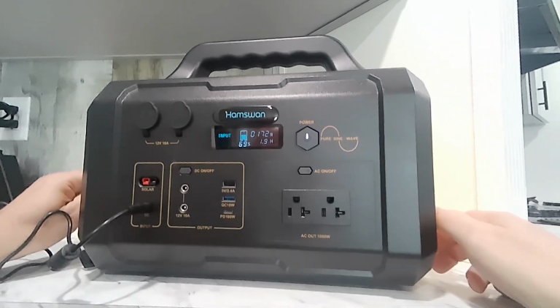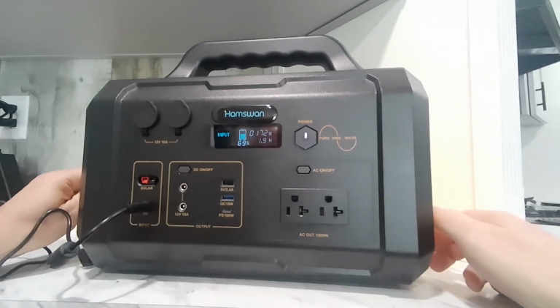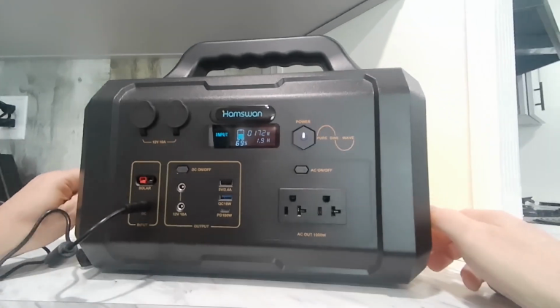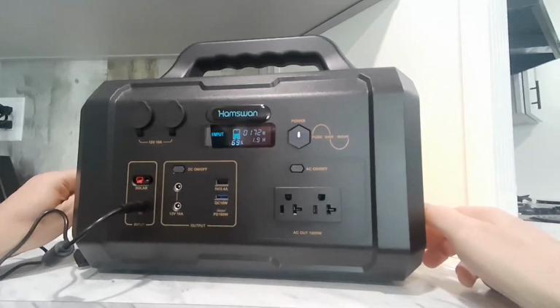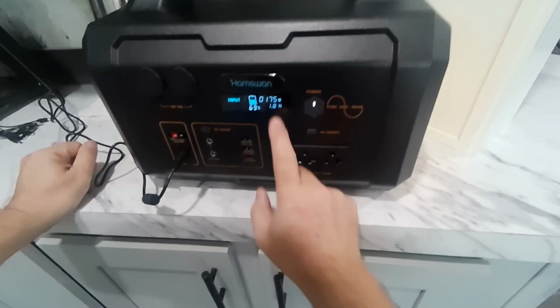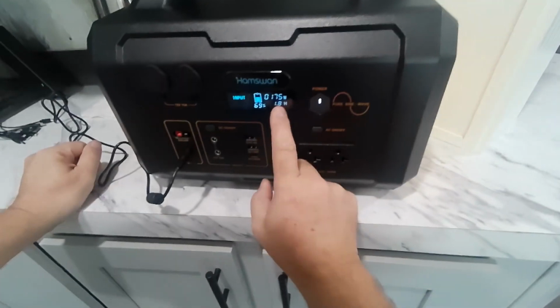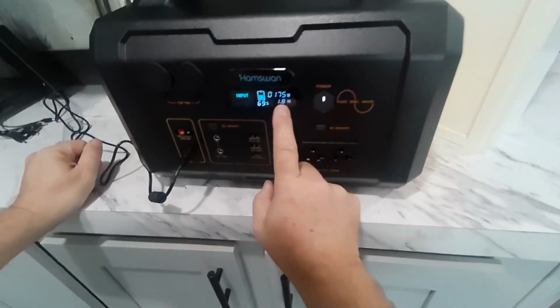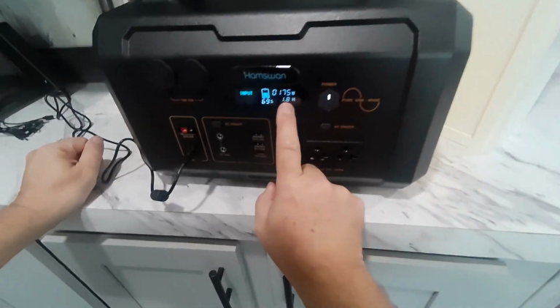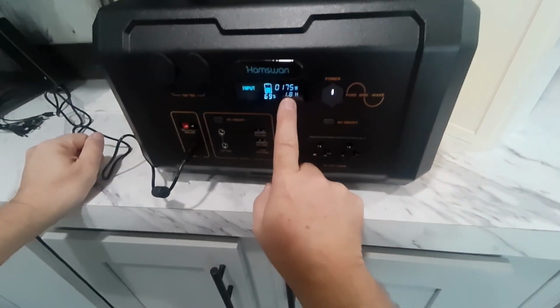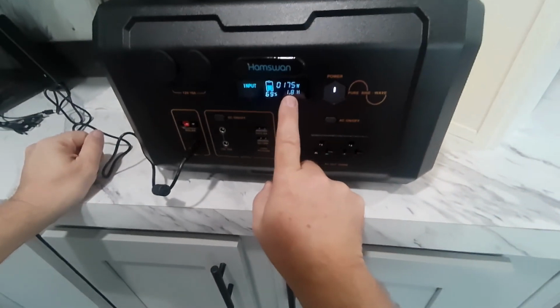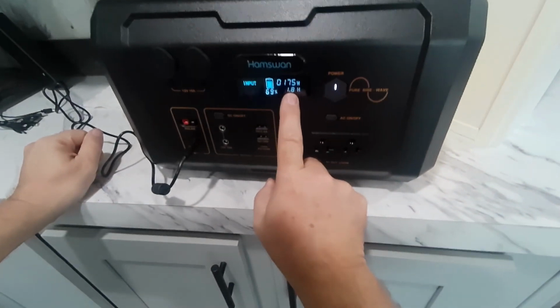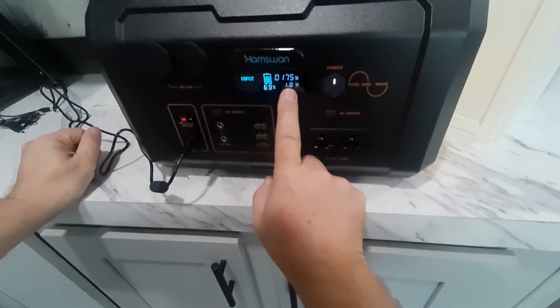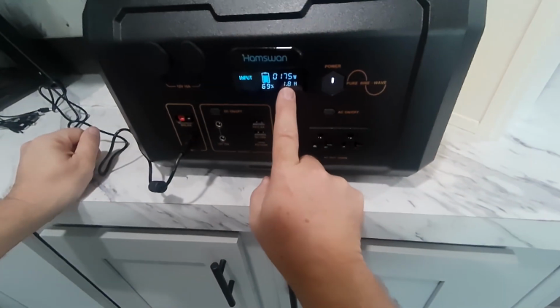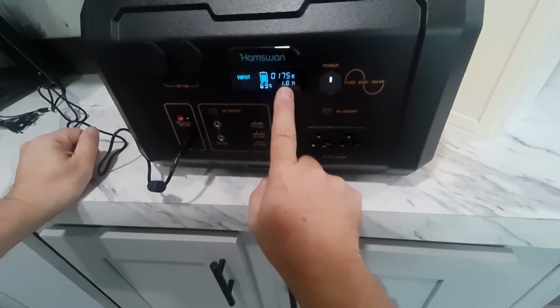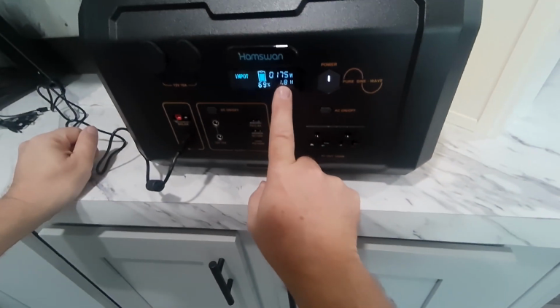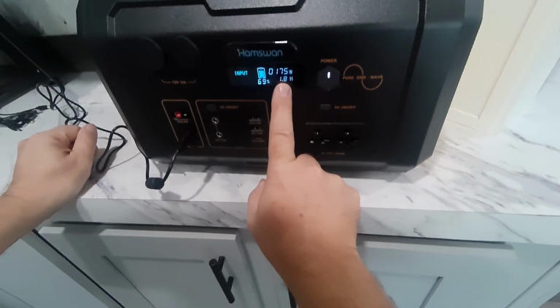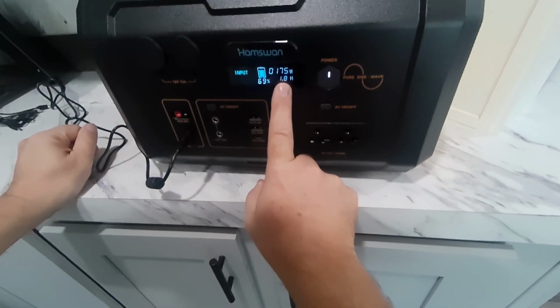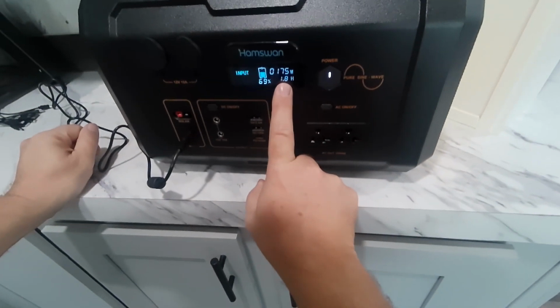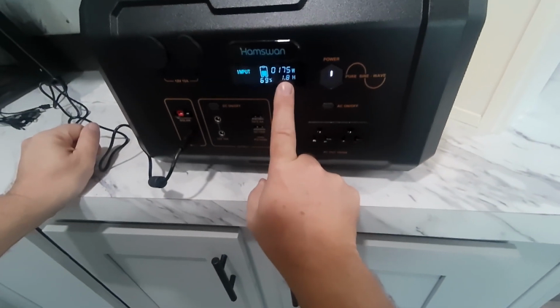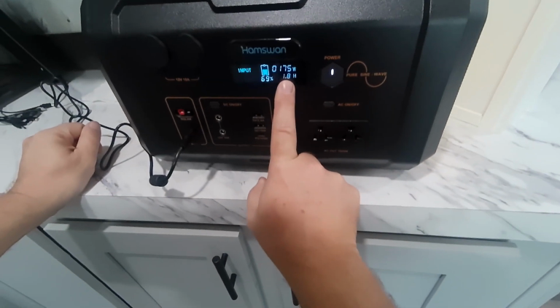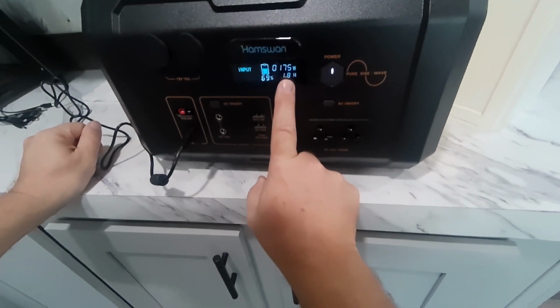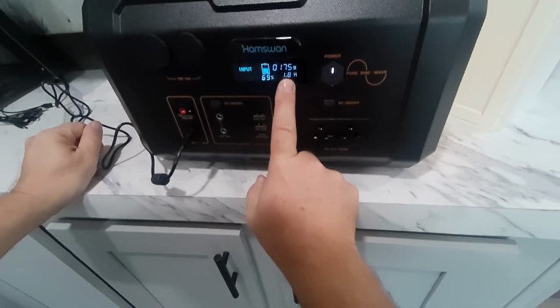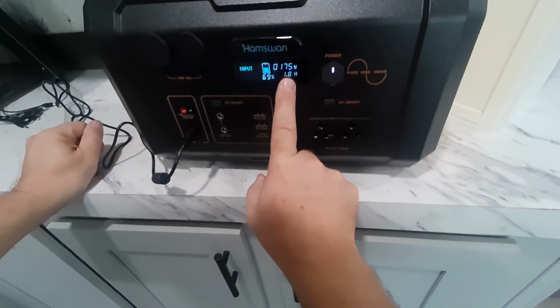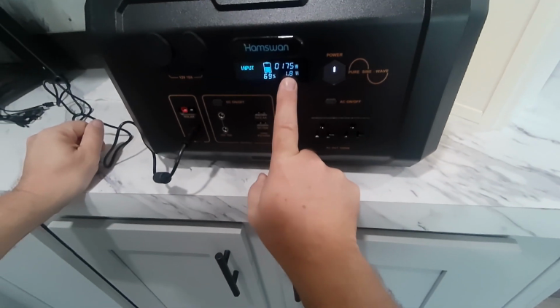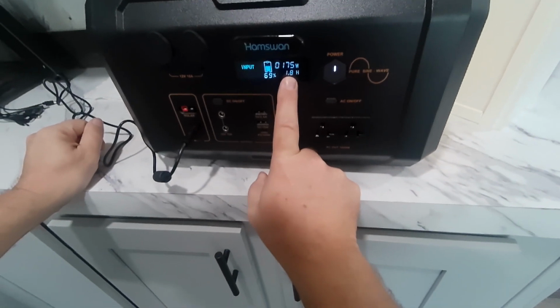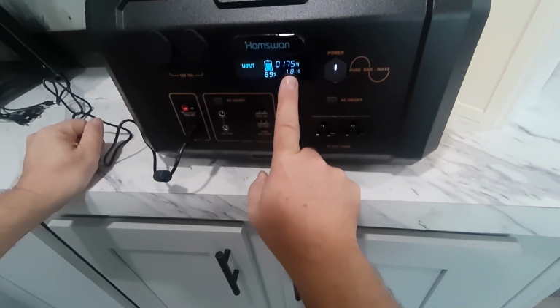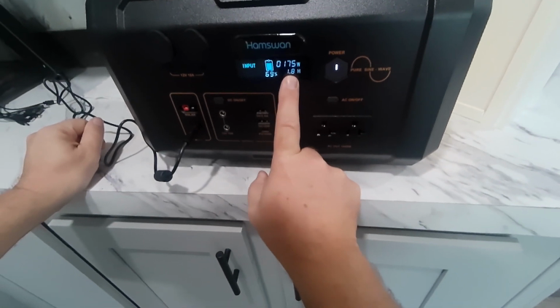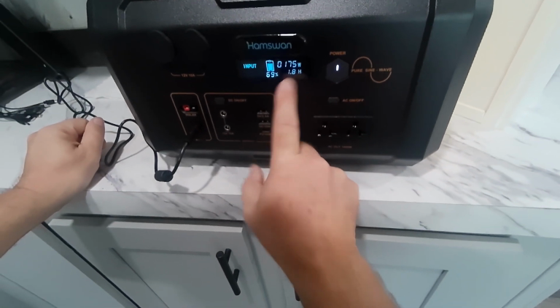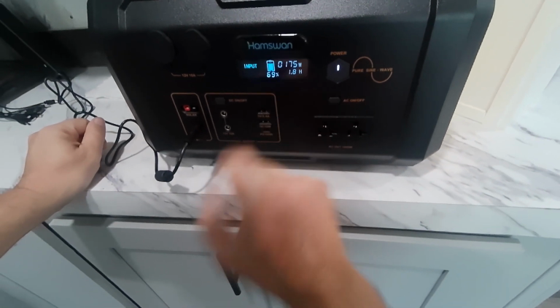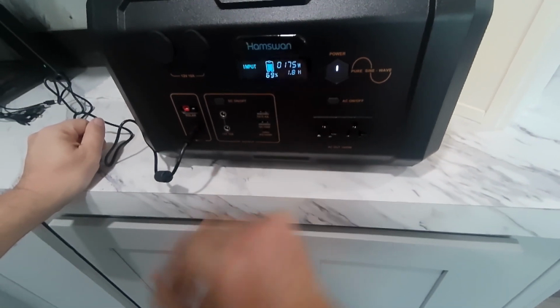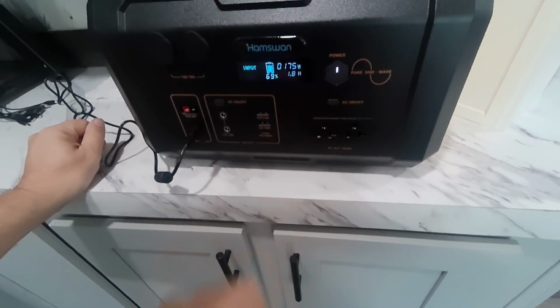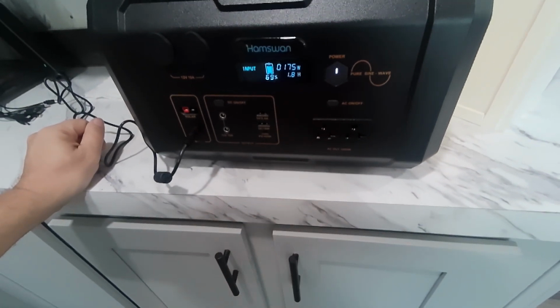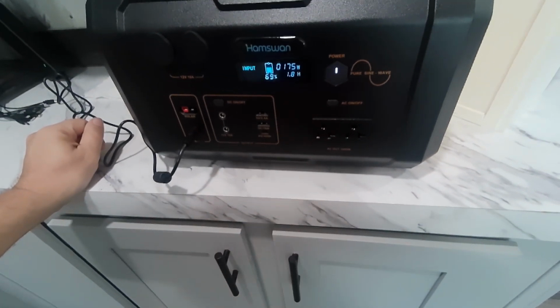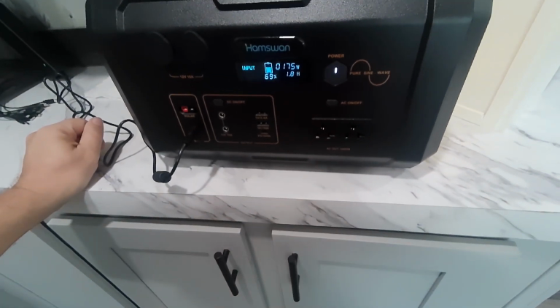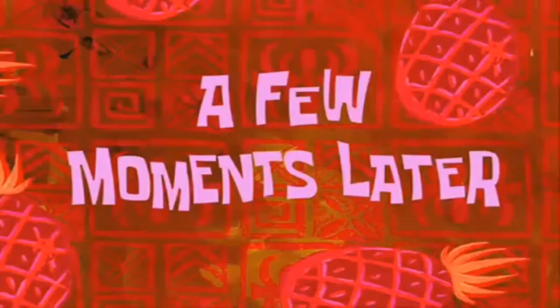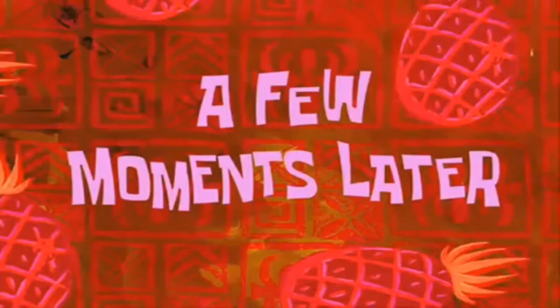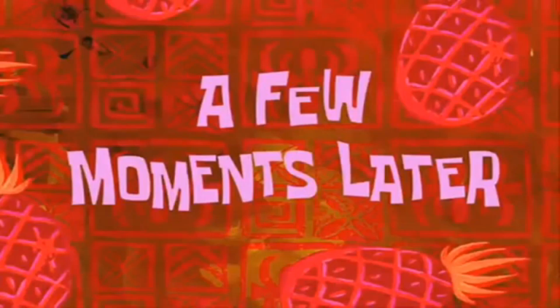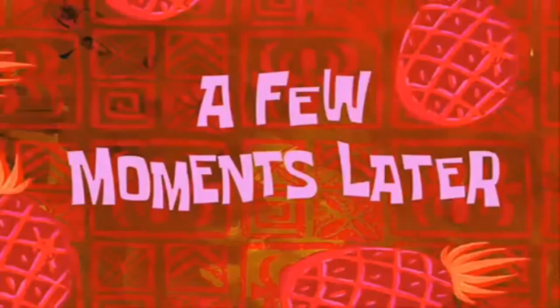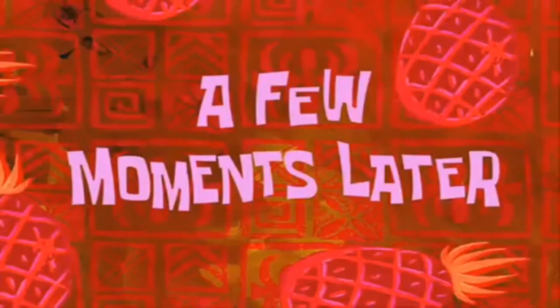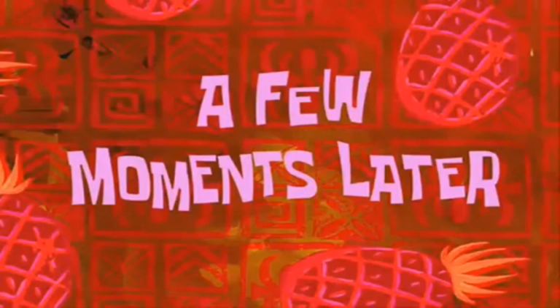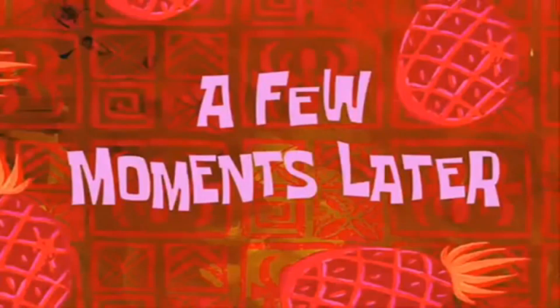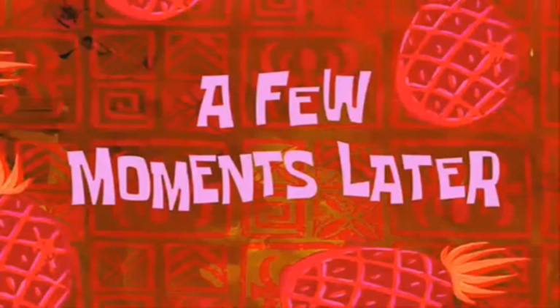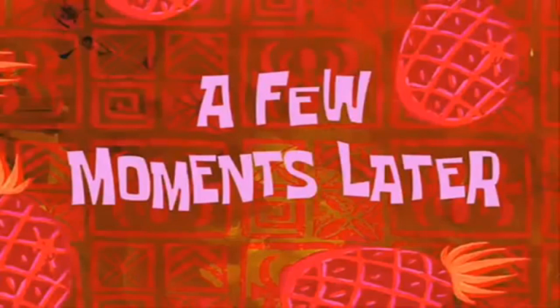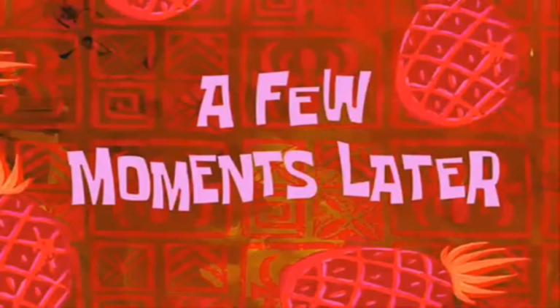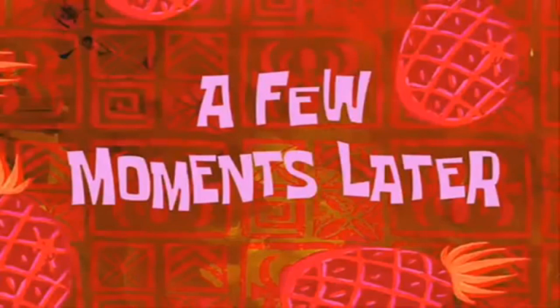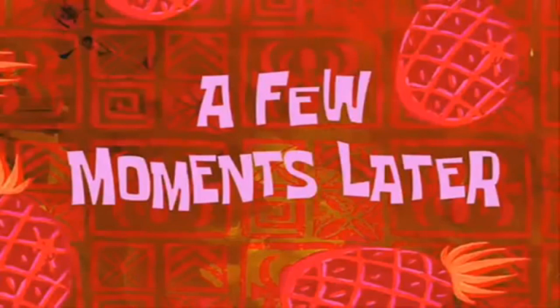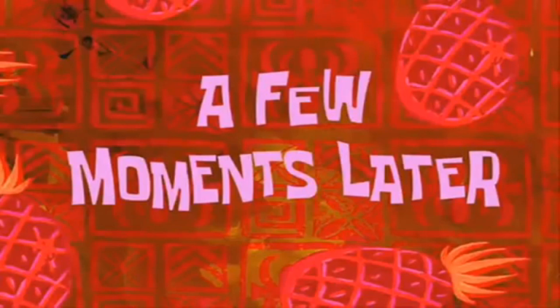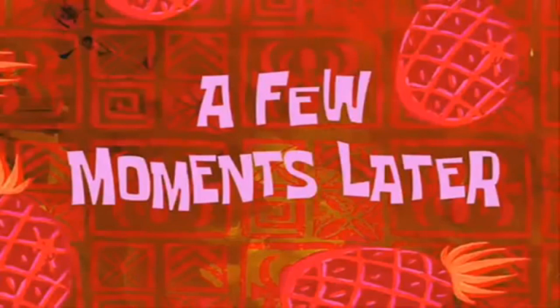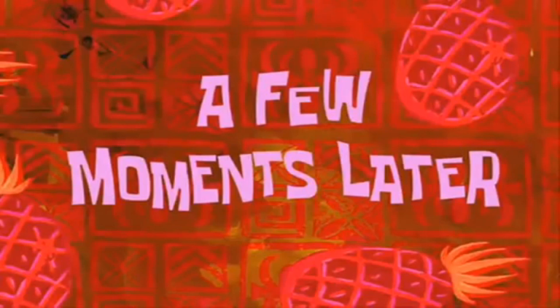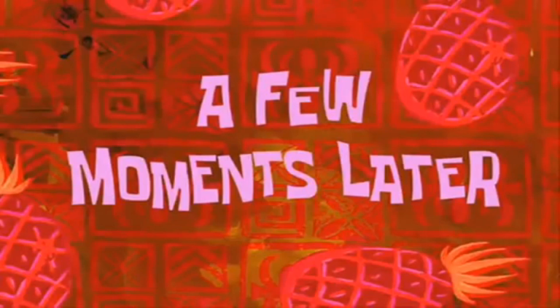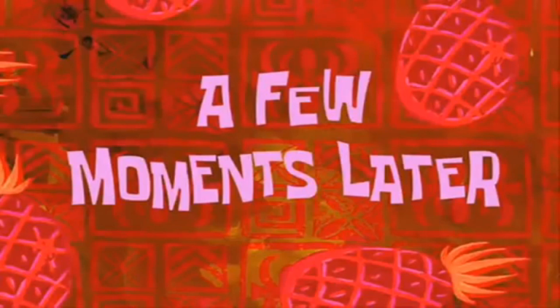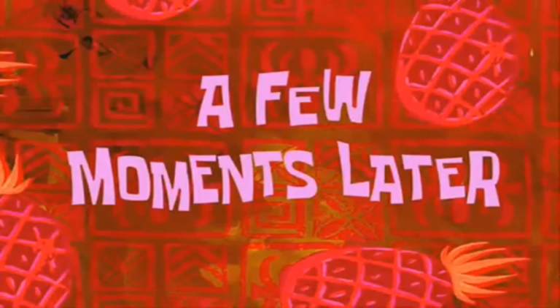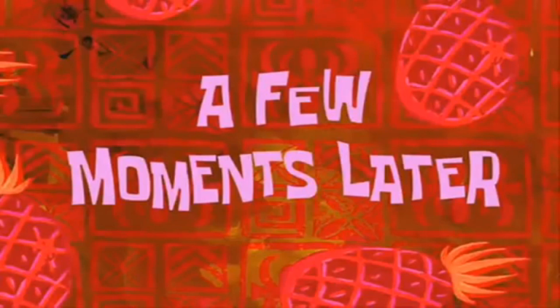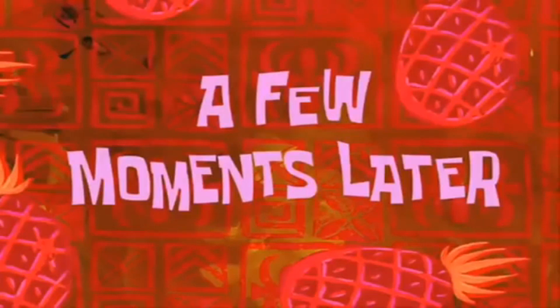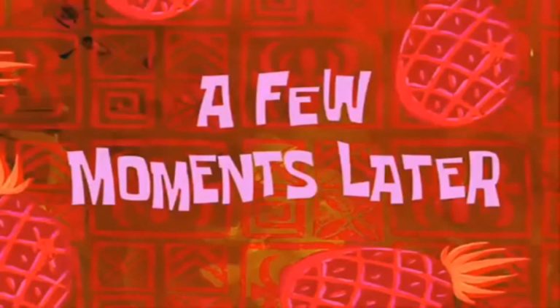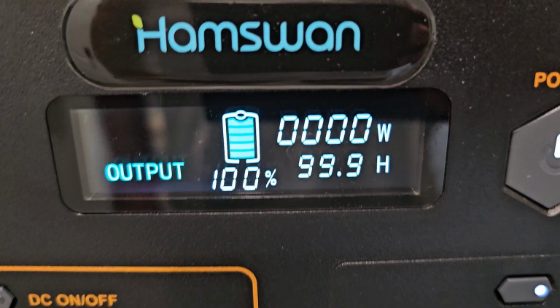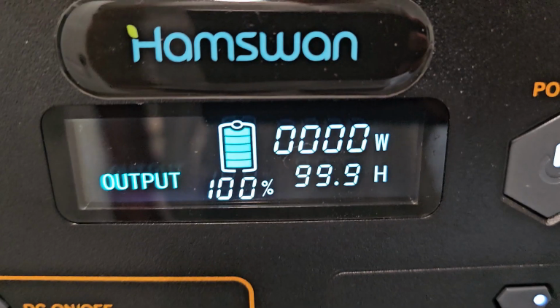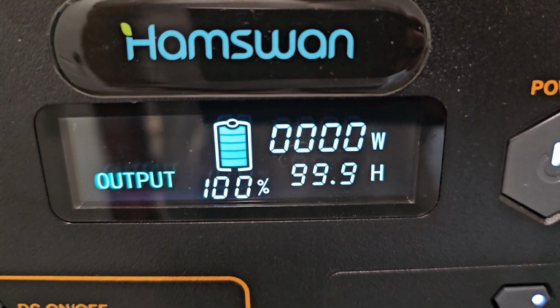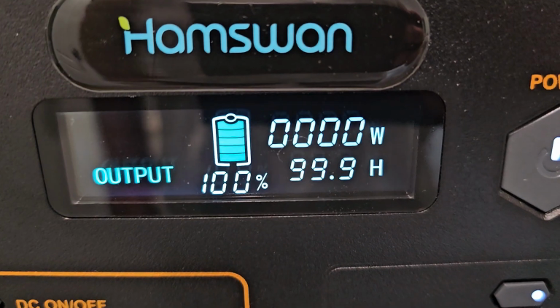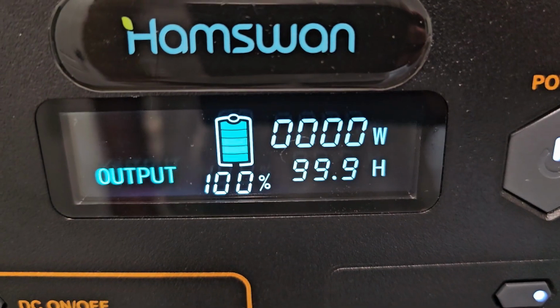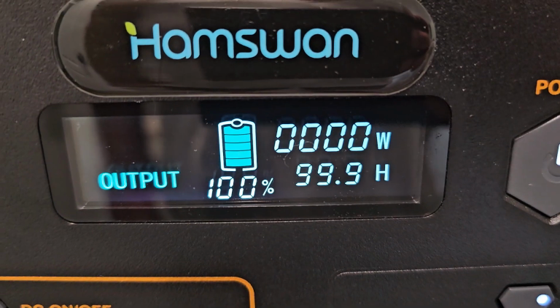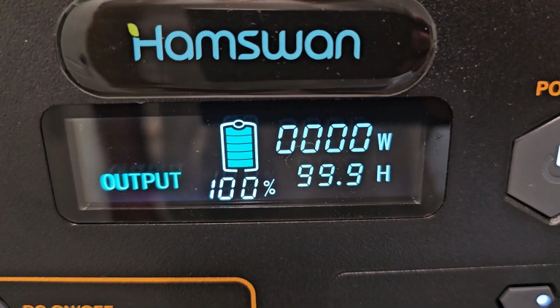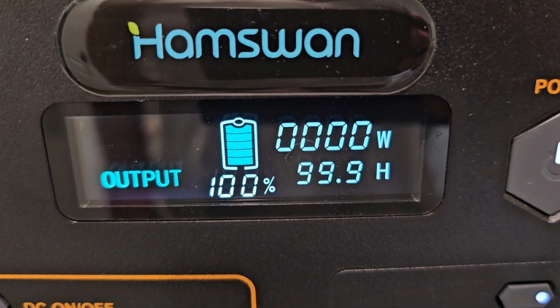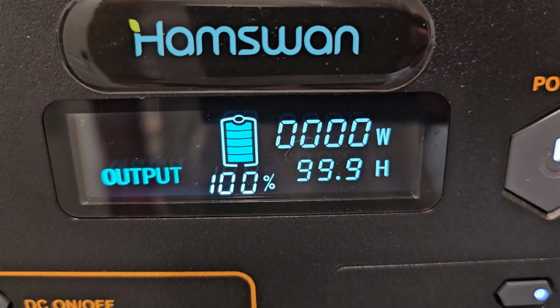It says 1.8 hours to full charge. A few moments later — fully charged.